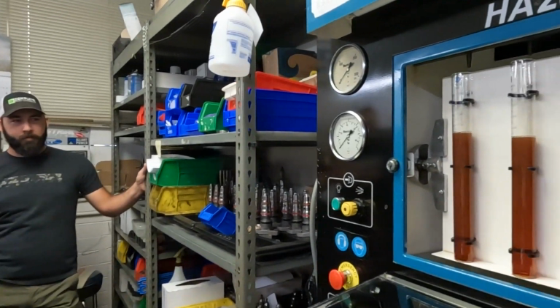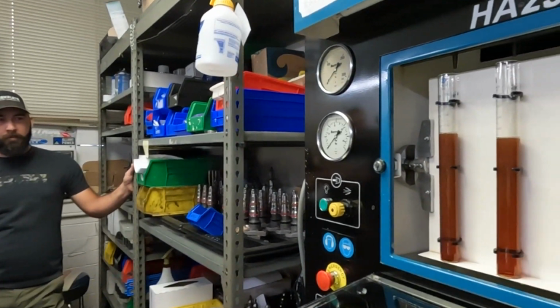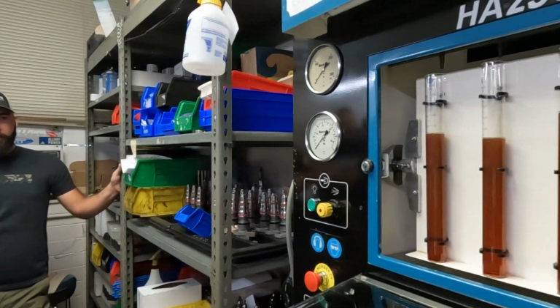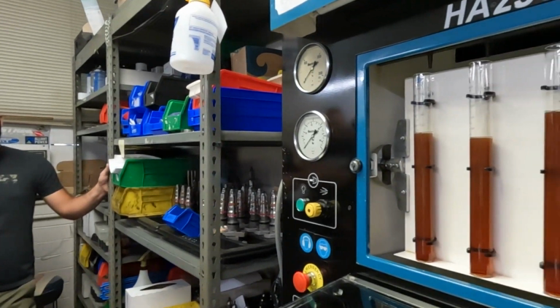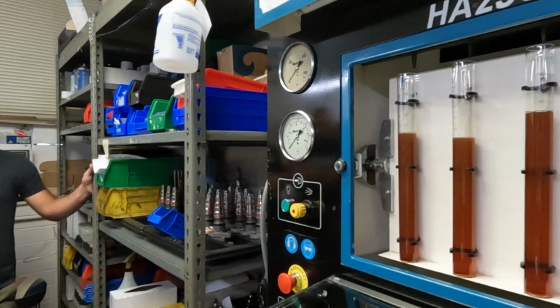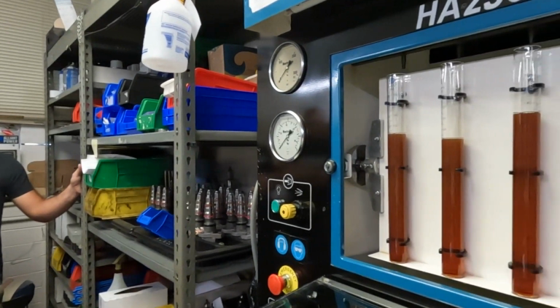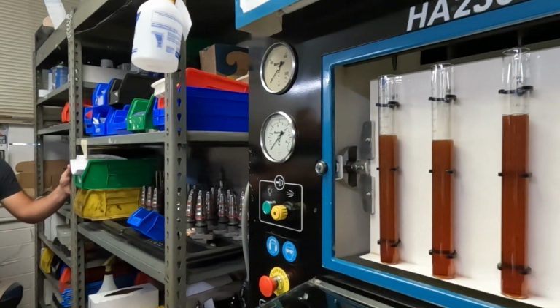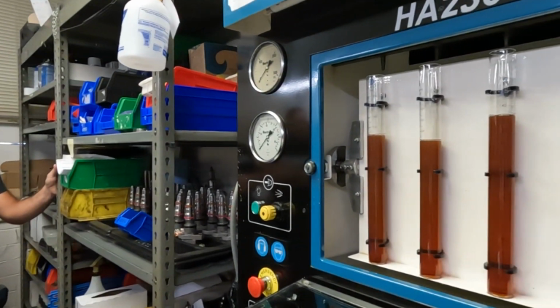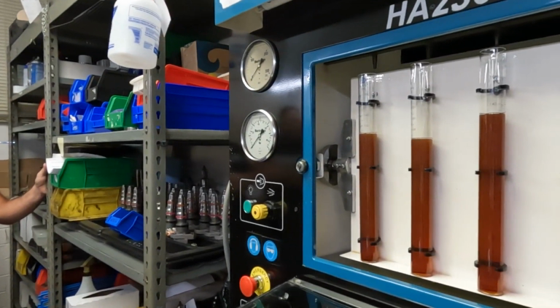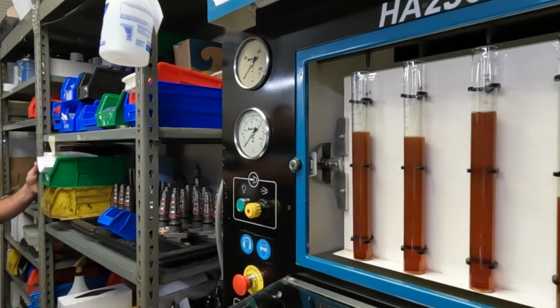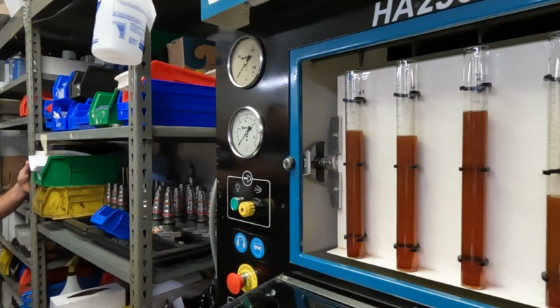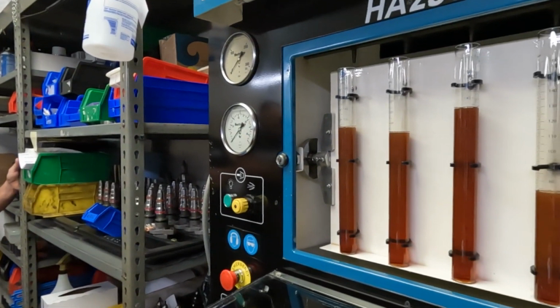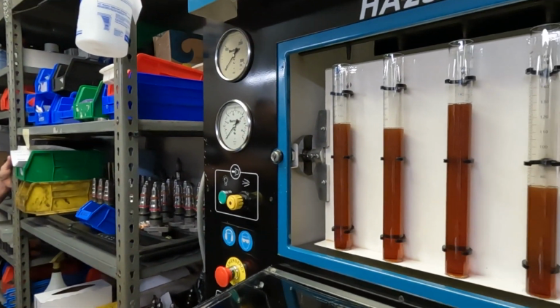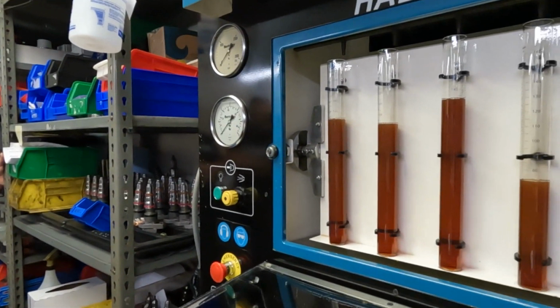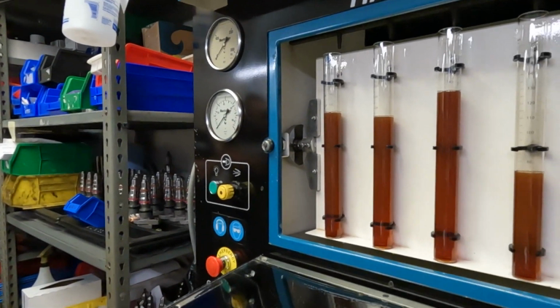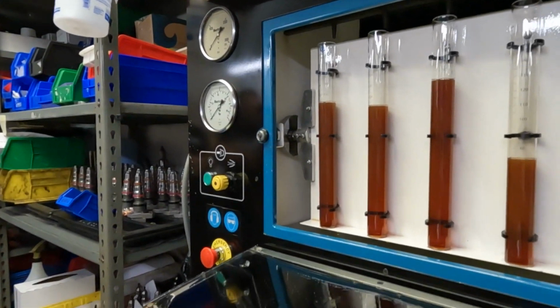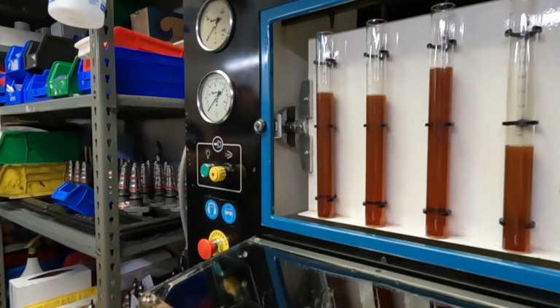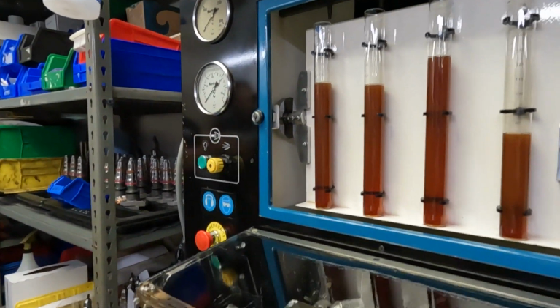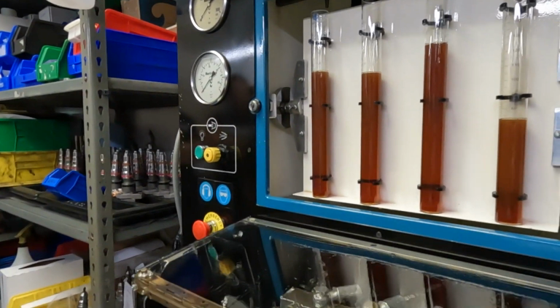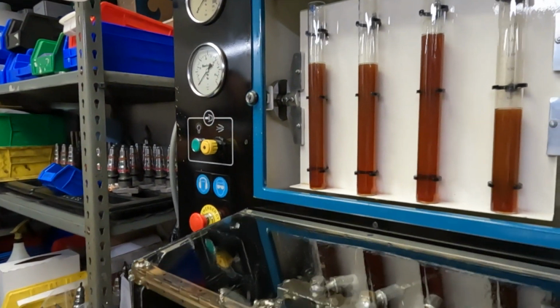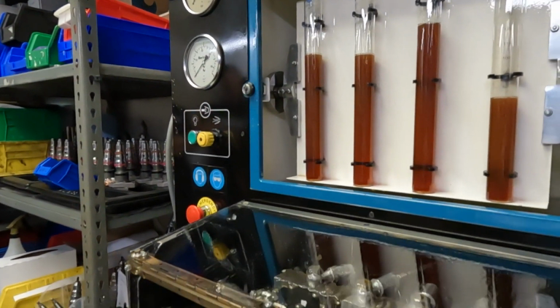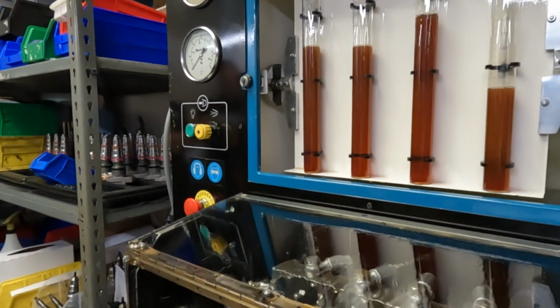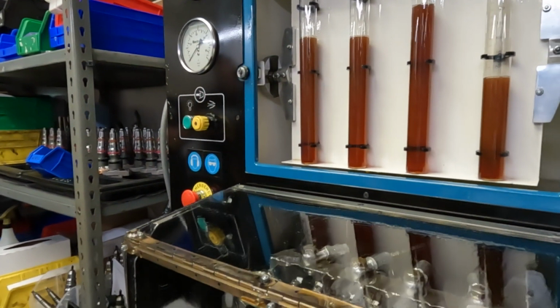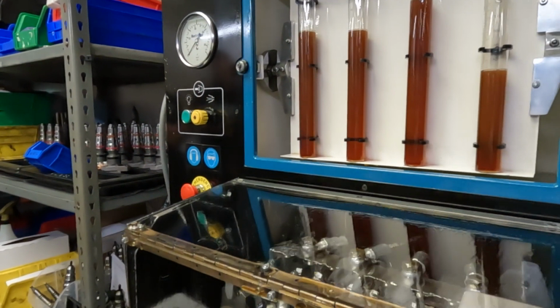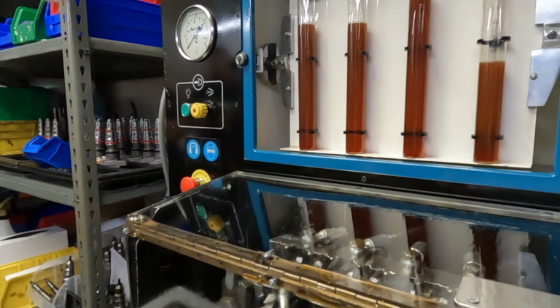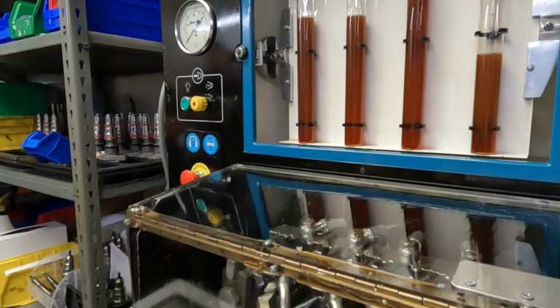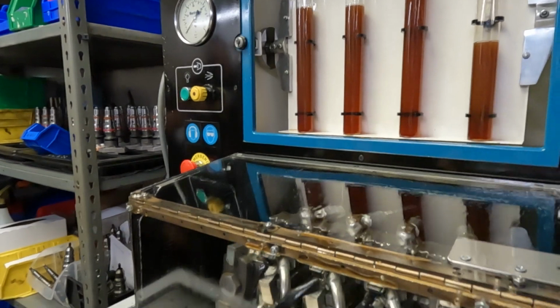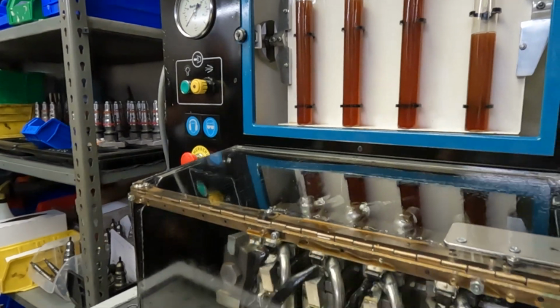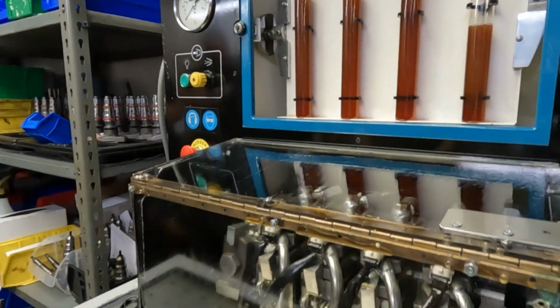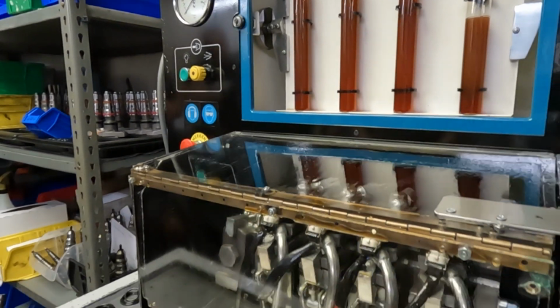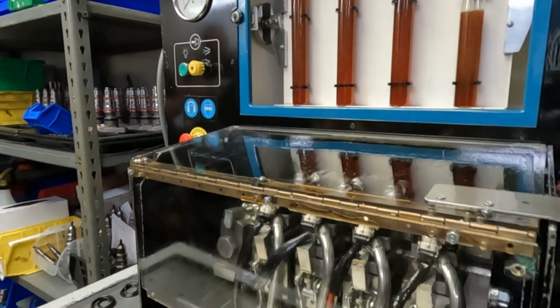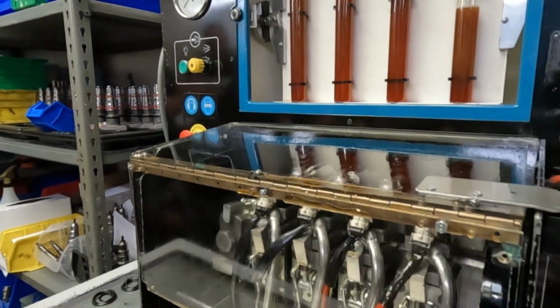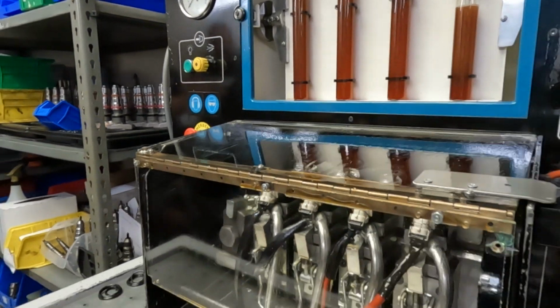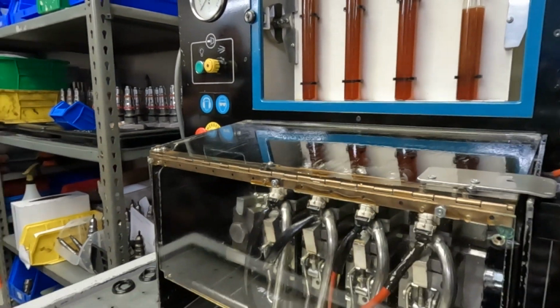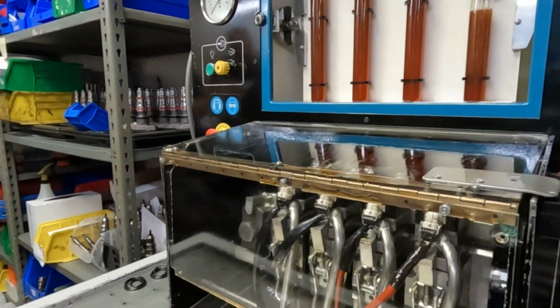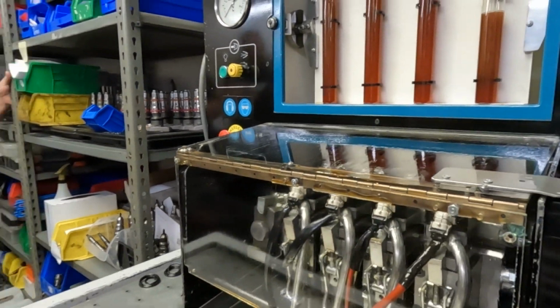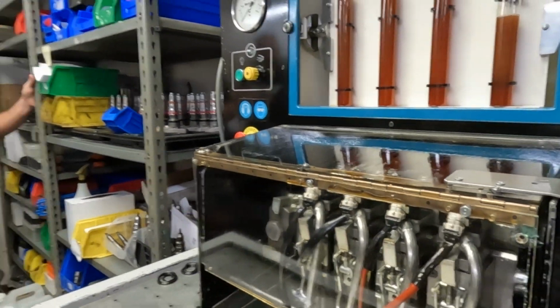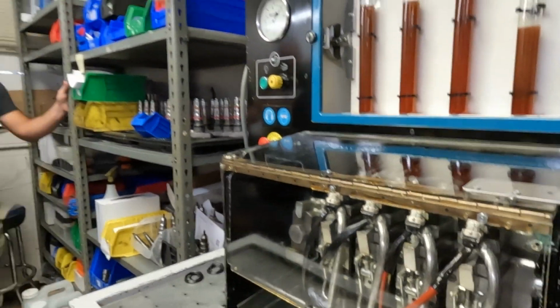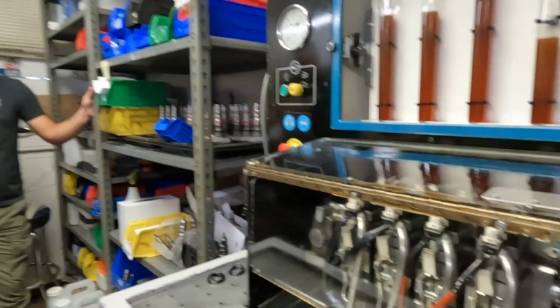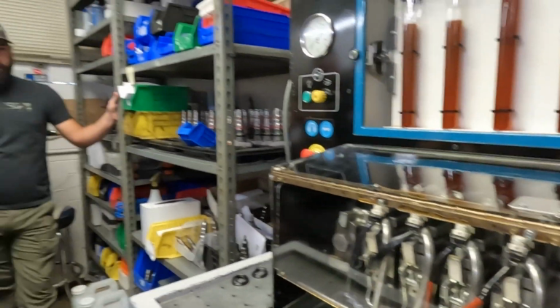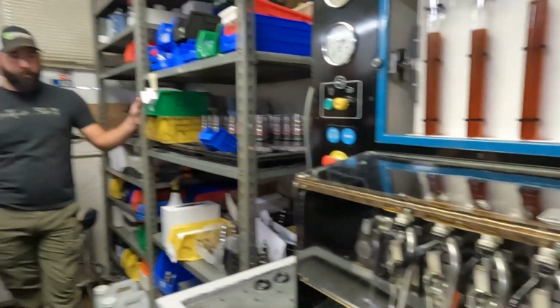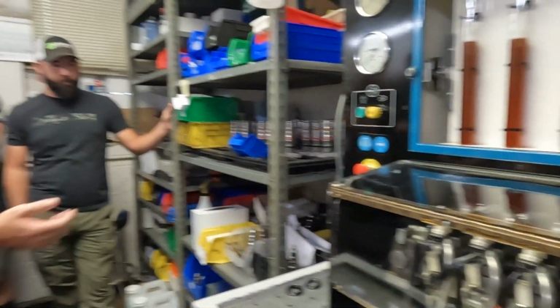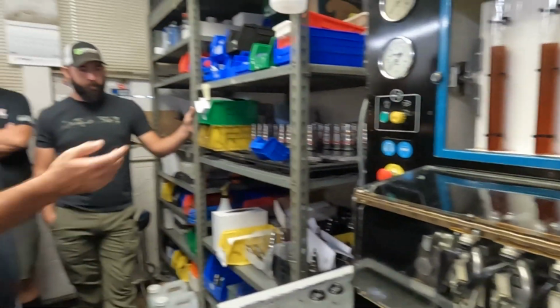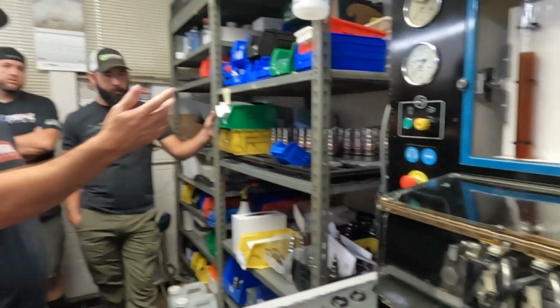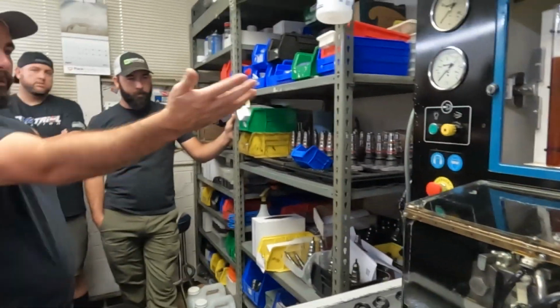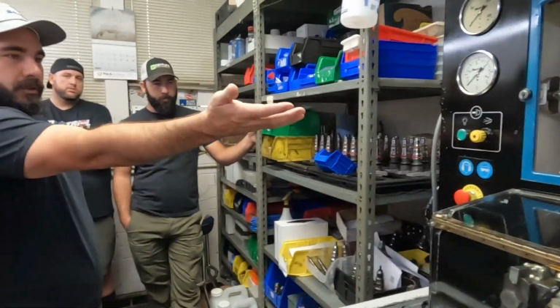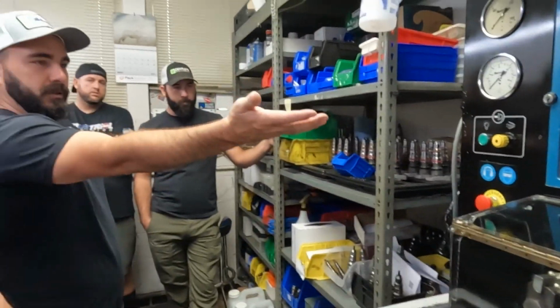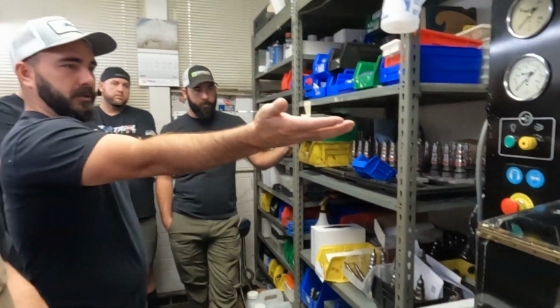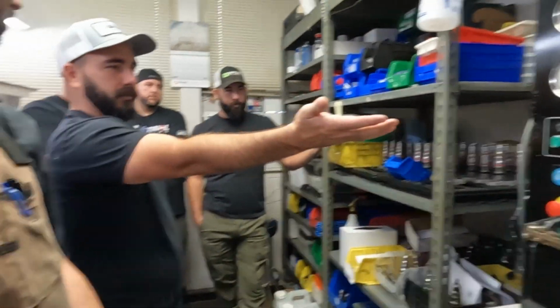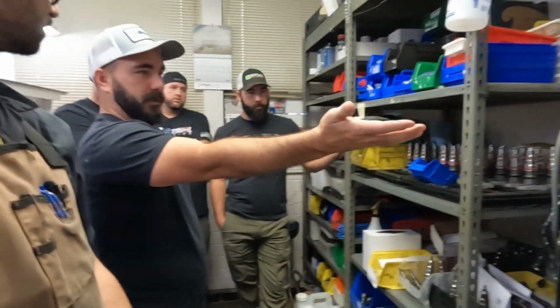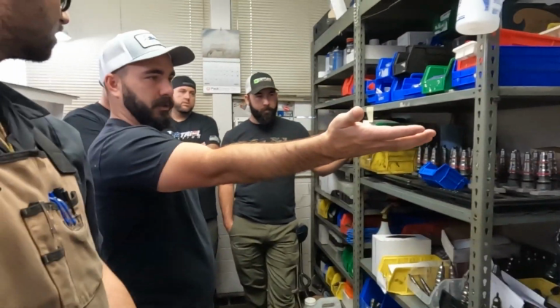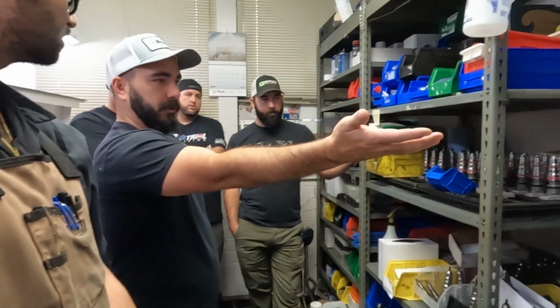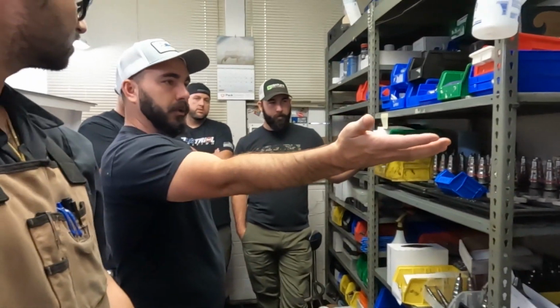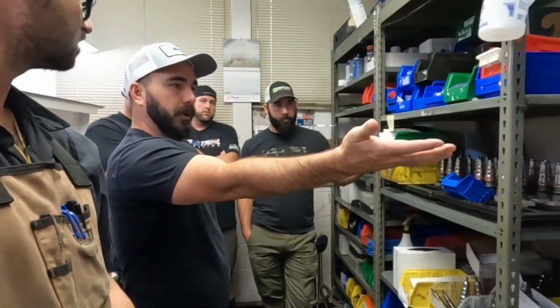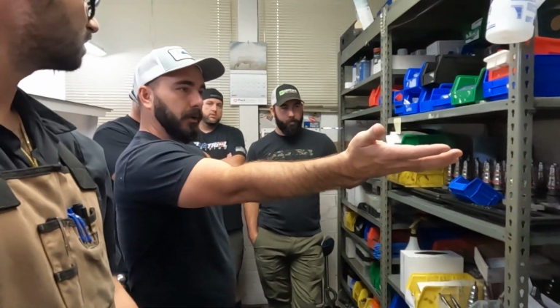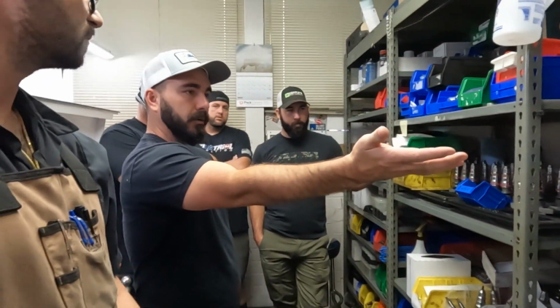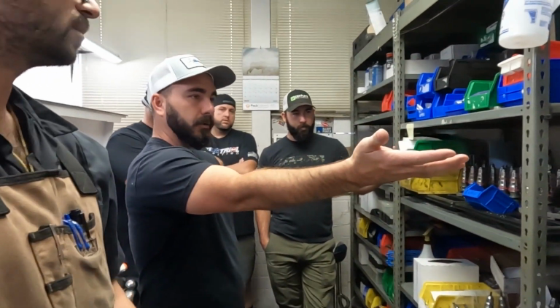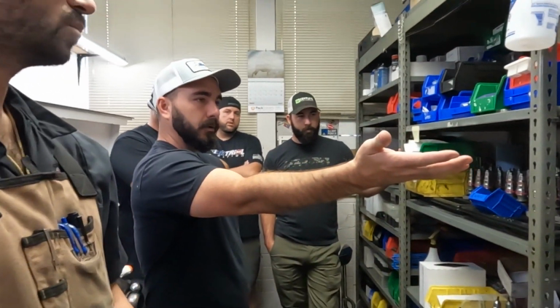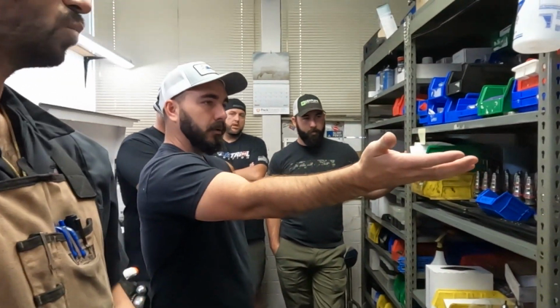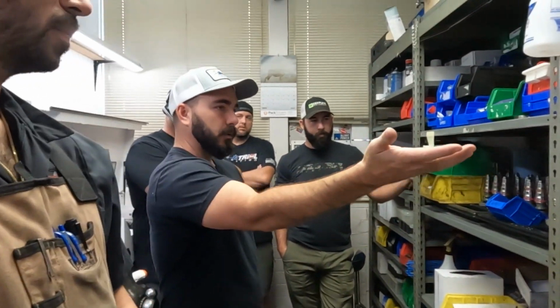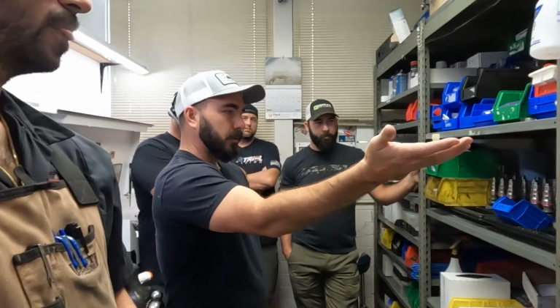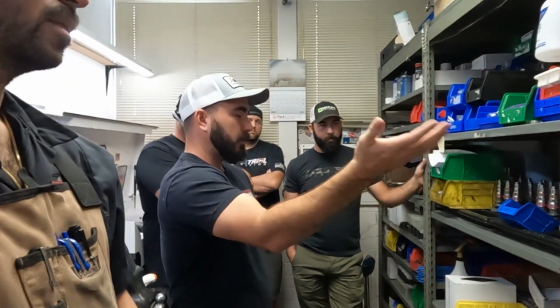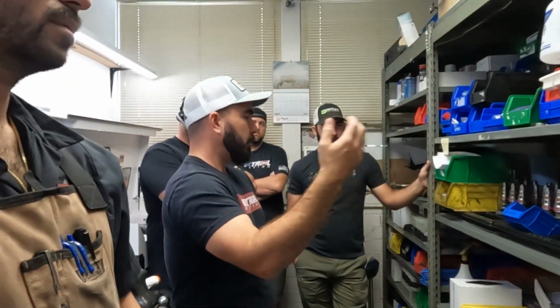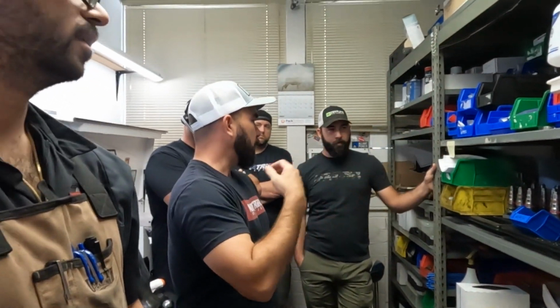I see people all the time talking about rebuilding injectors at home, and it's like, yeah, you can rebuild them at home, but this is the result you get. That's the result you get.